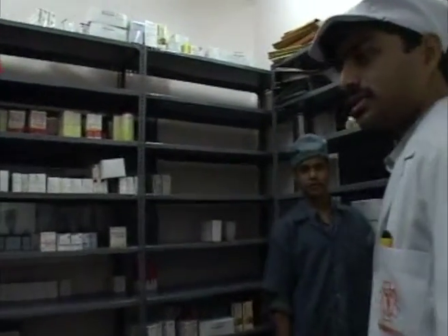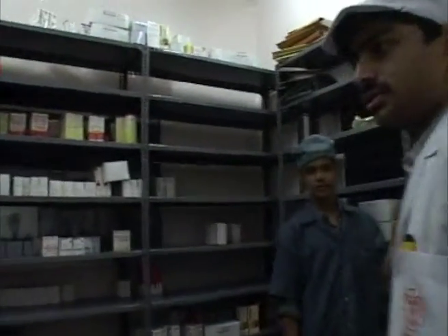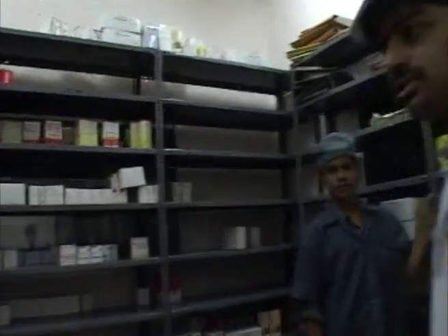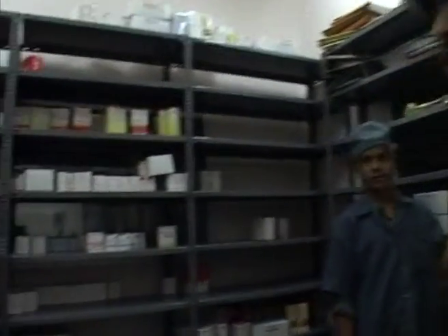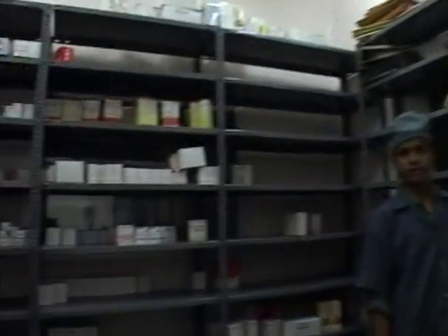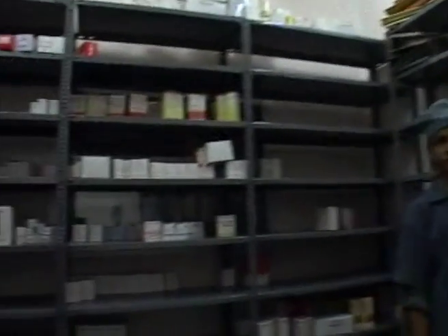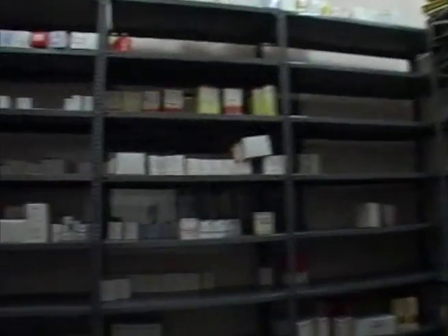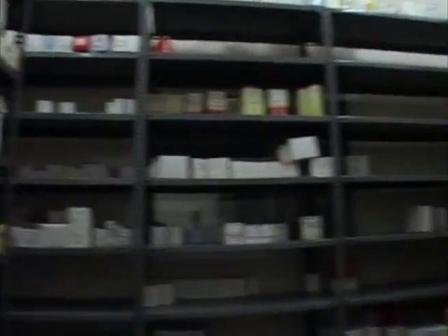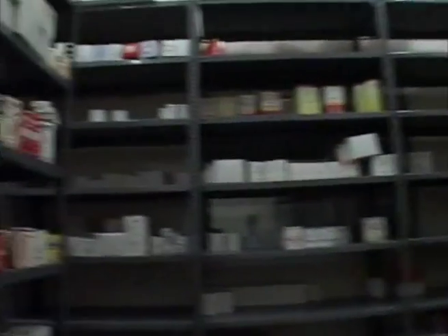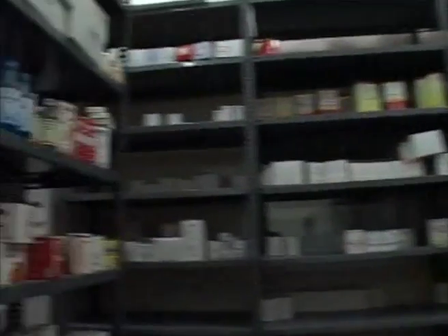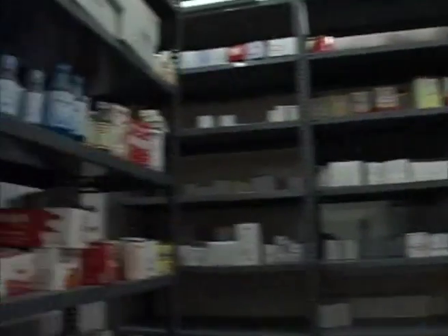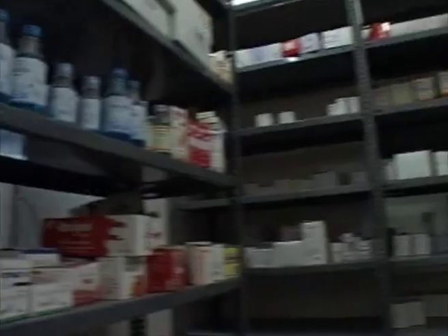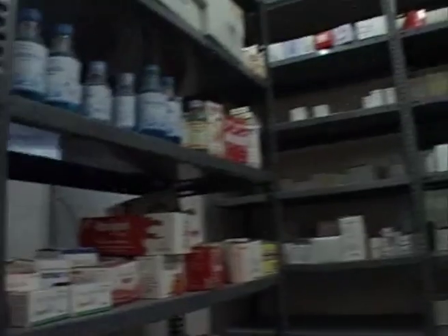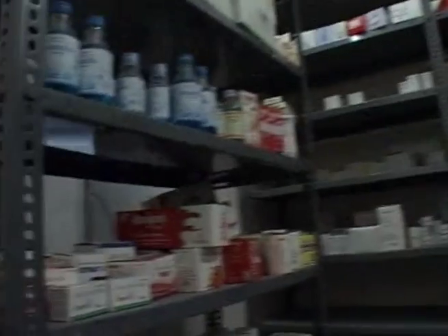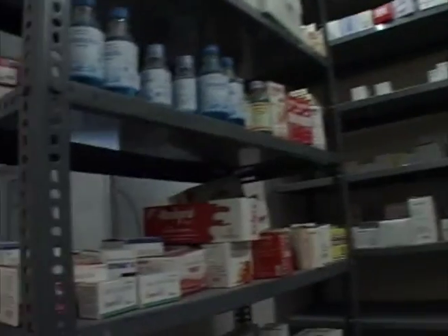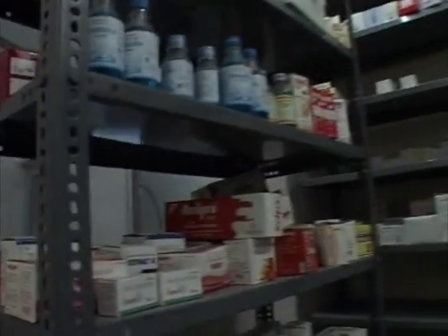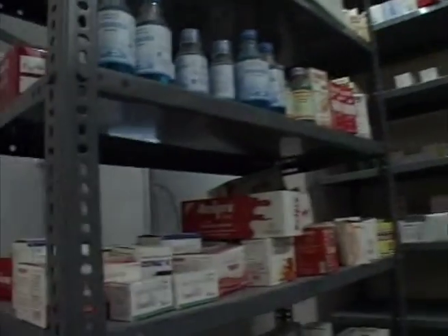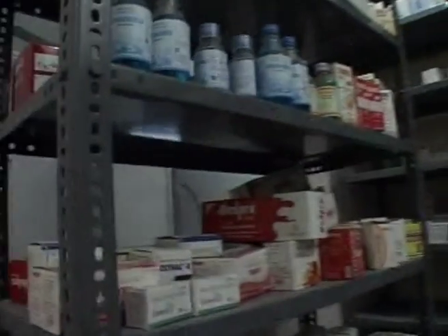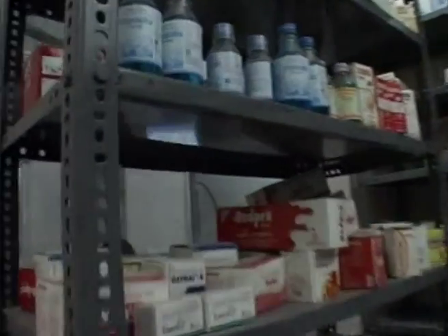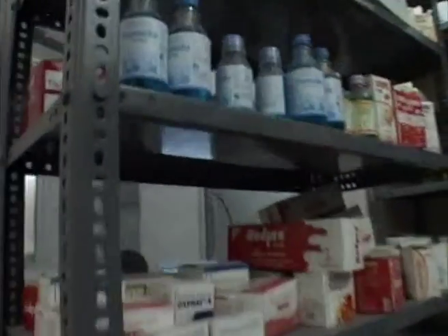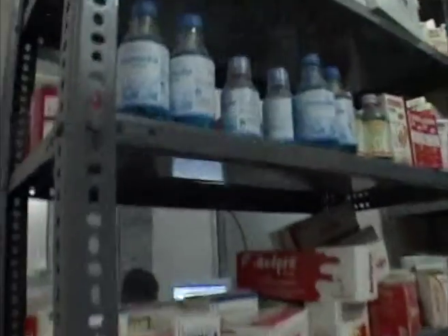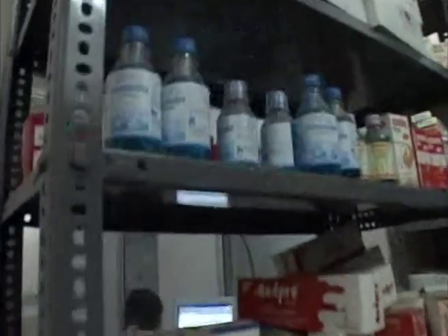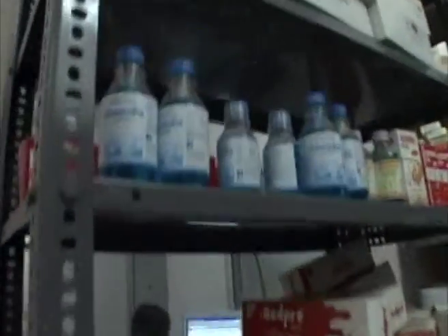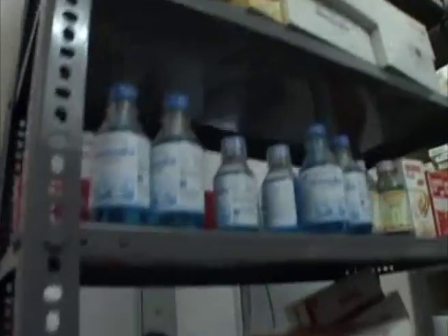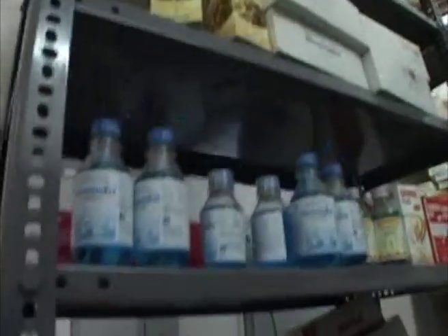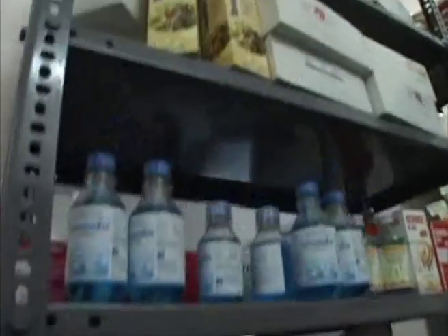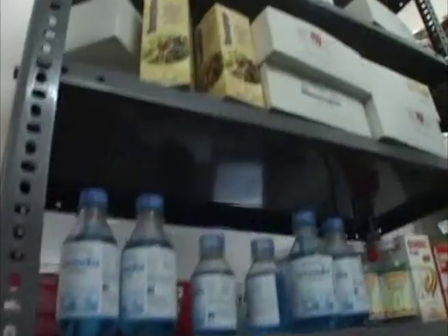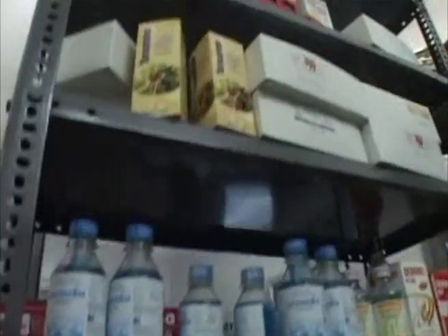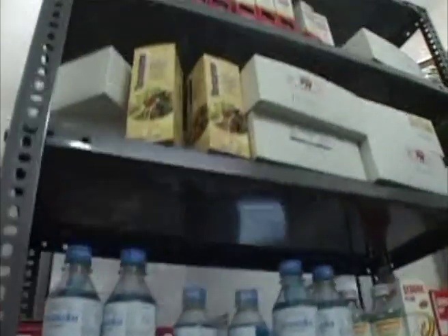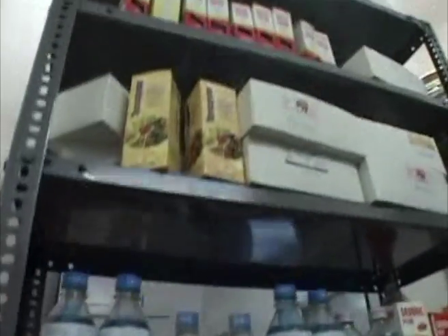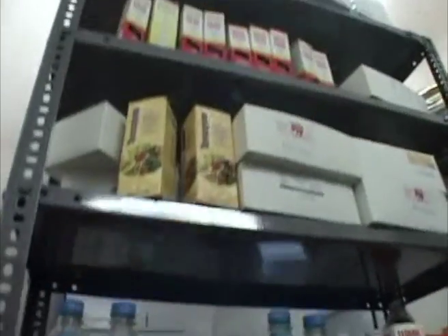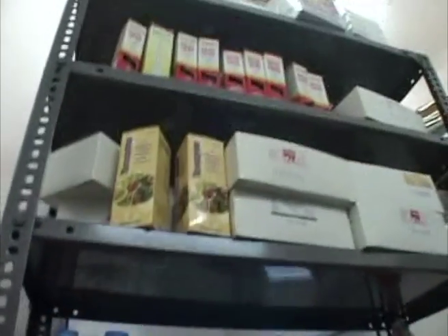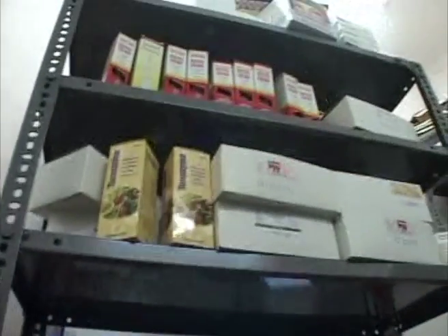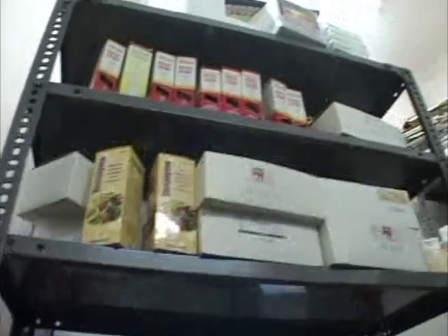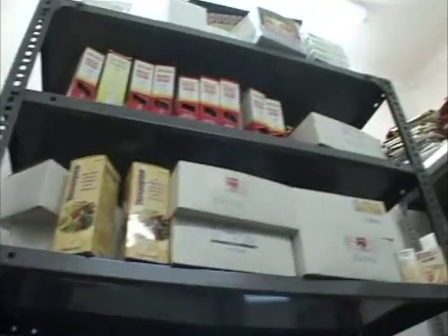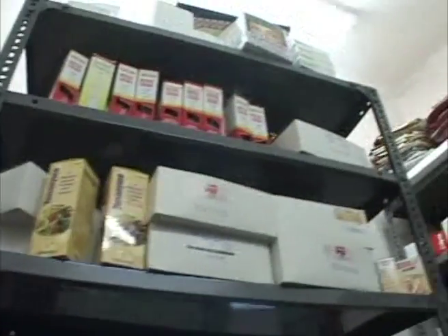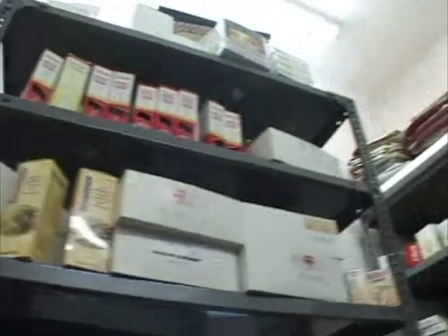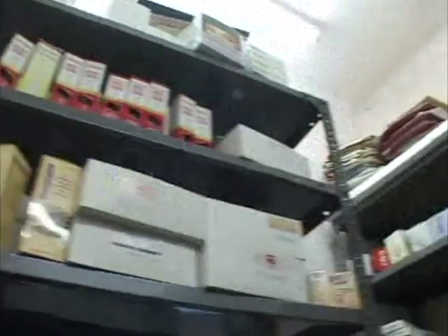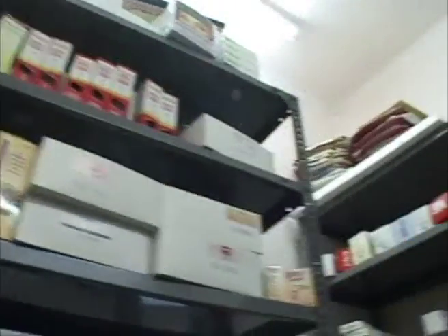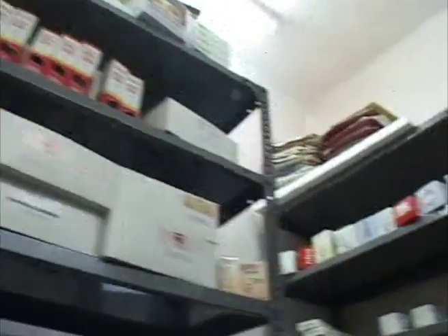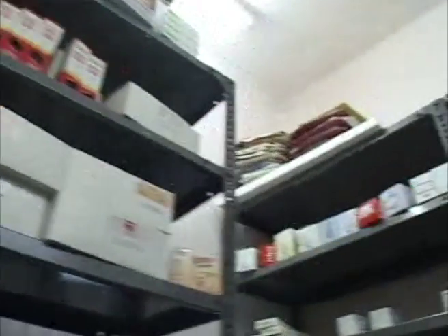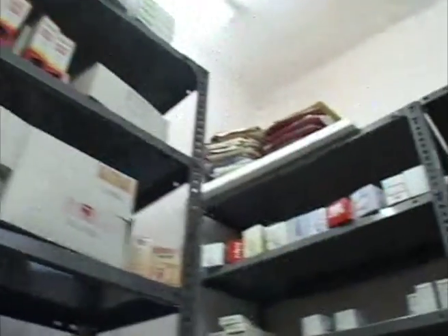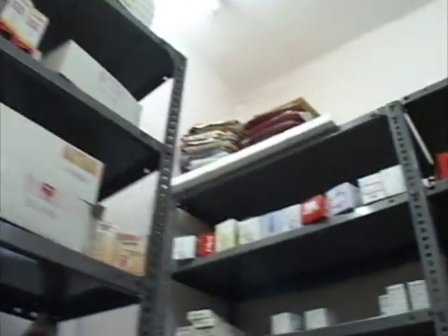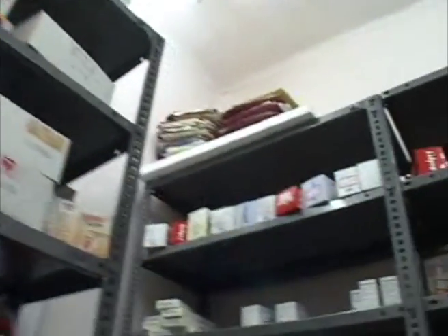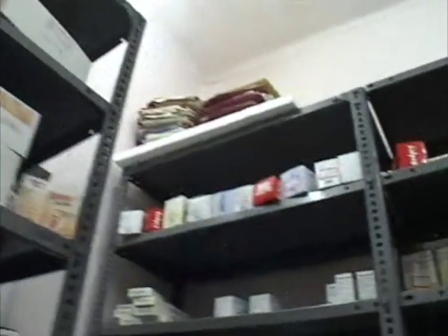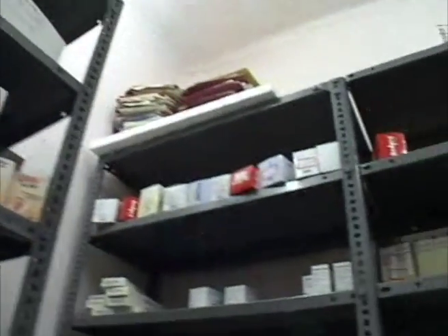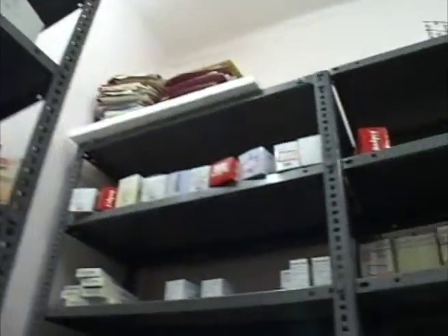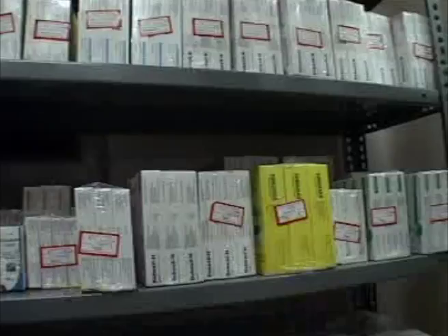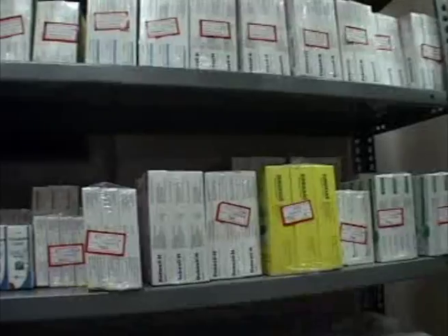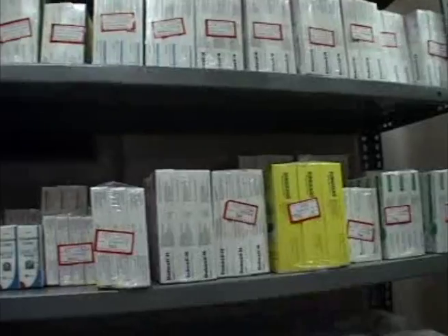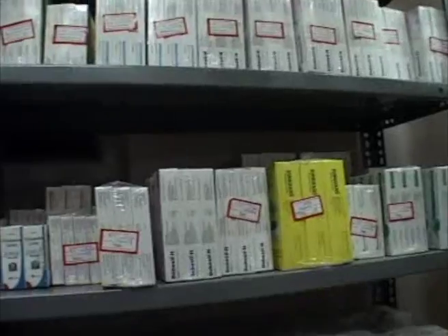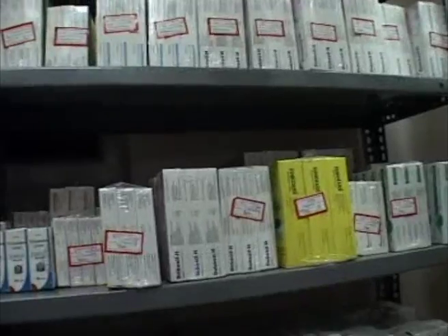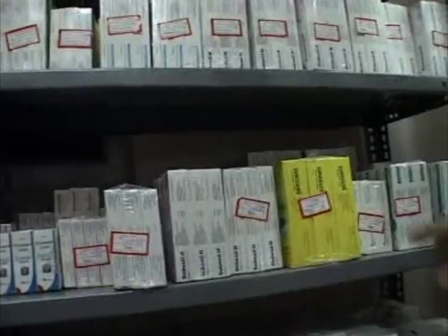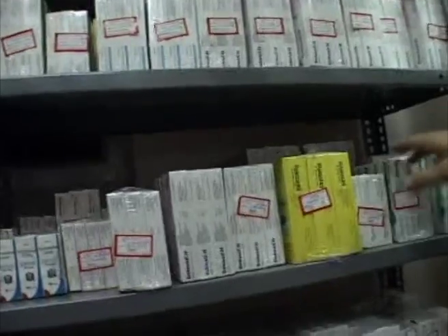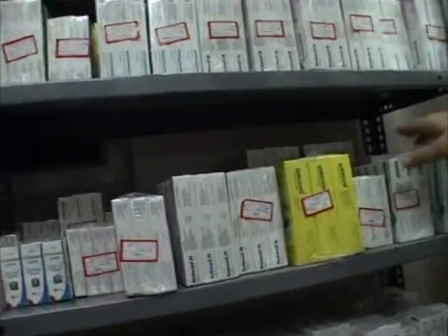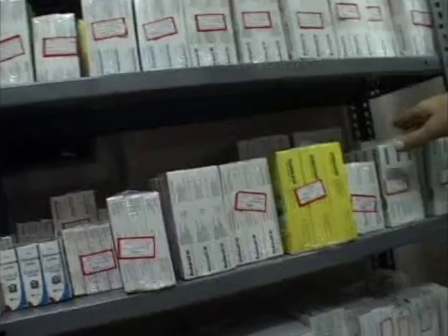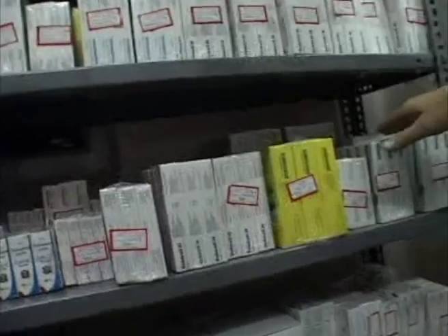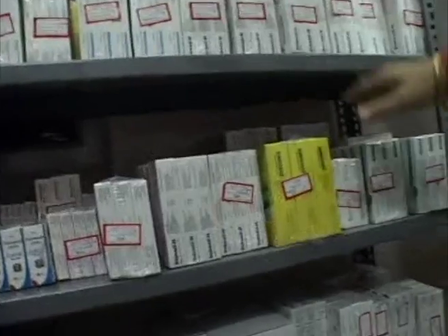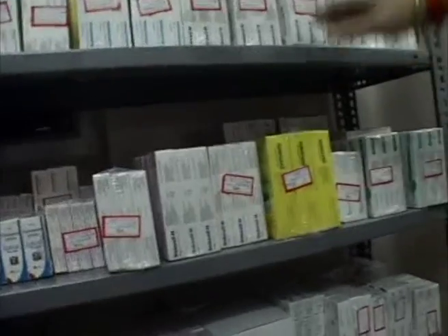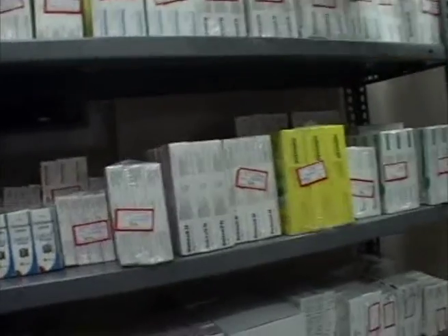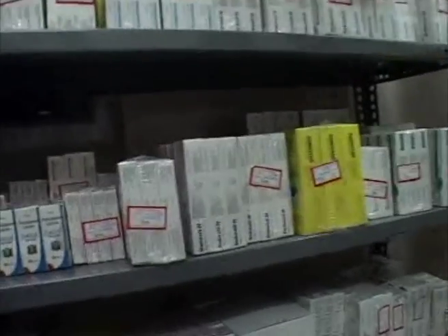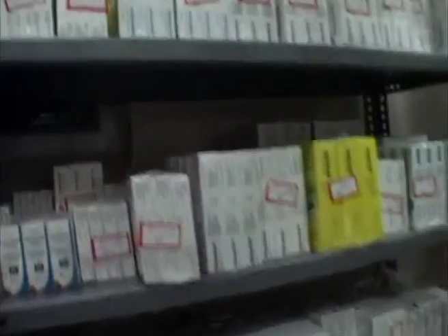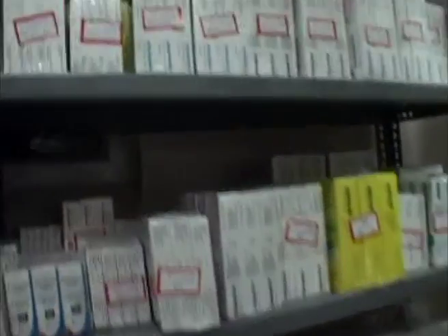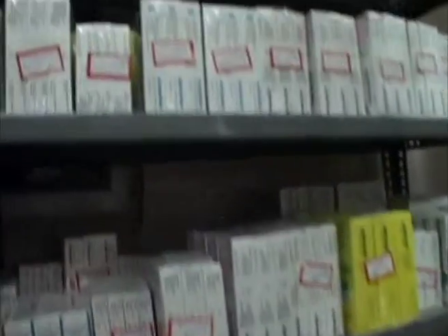This is our finished product control sample room. This is our product control room.